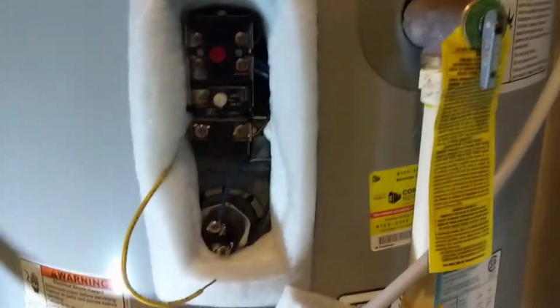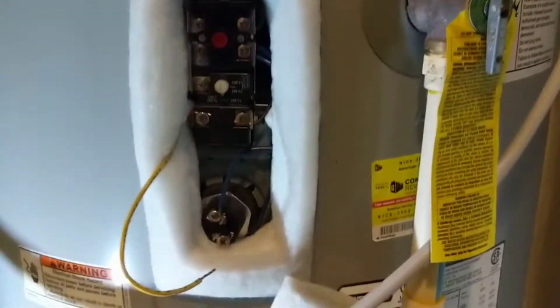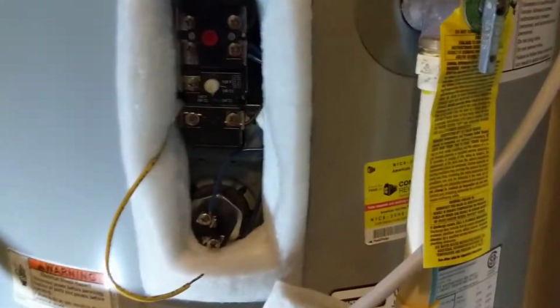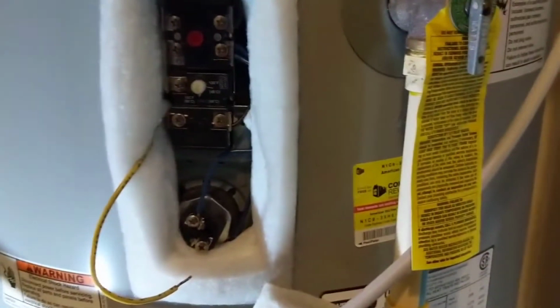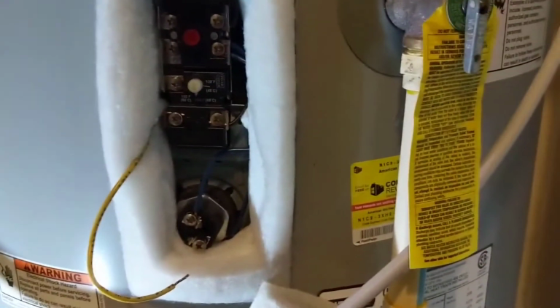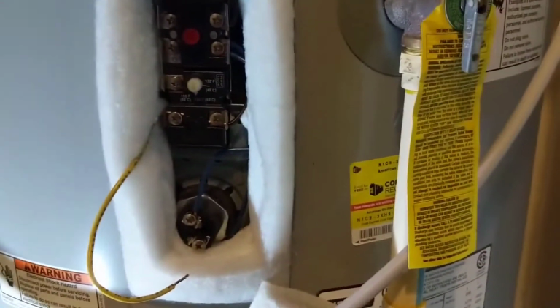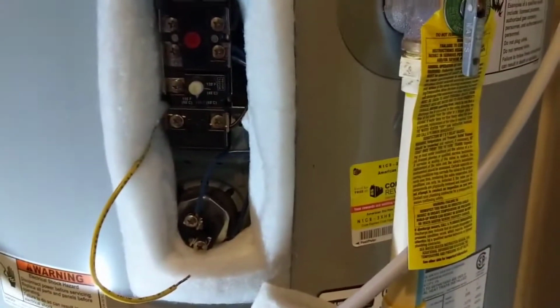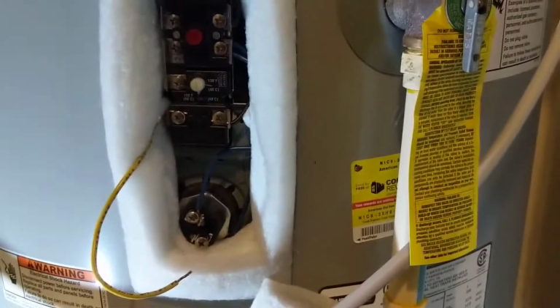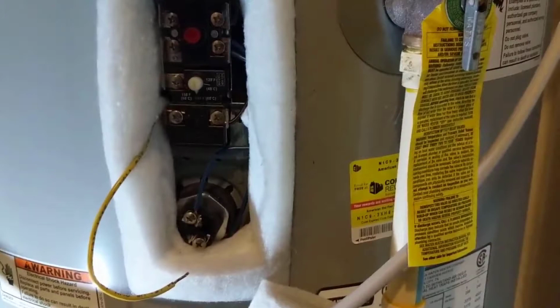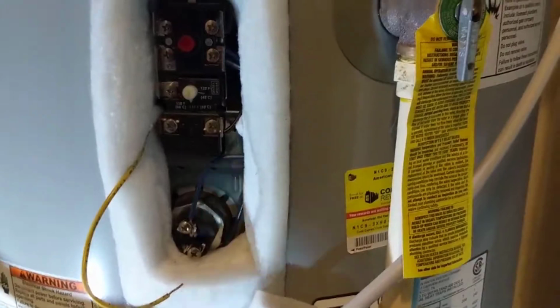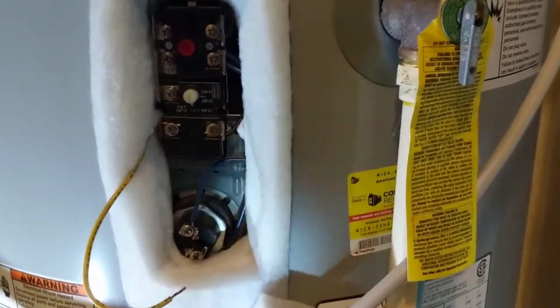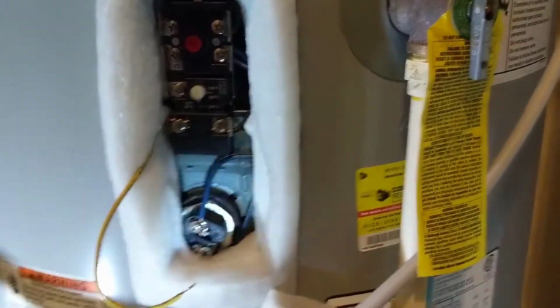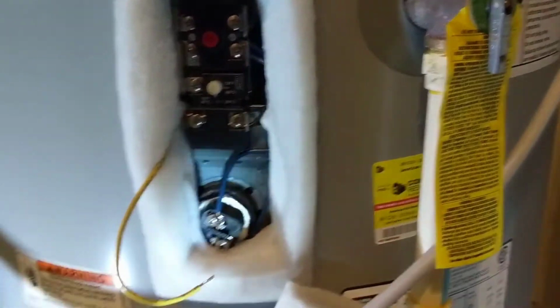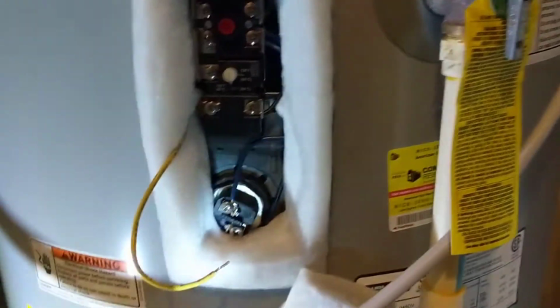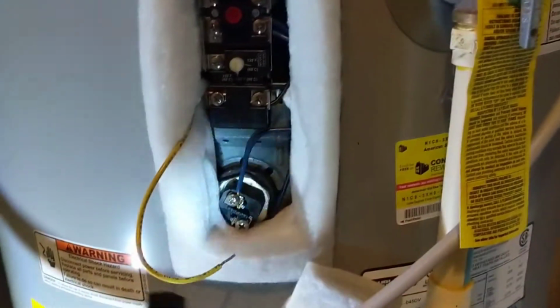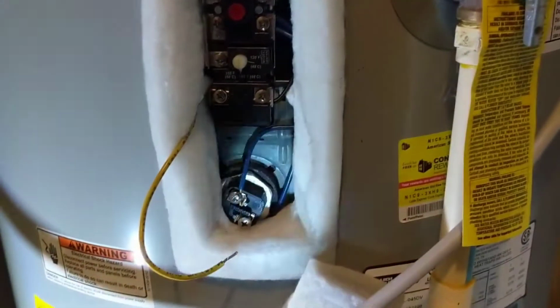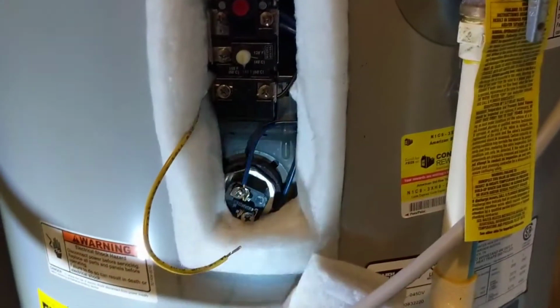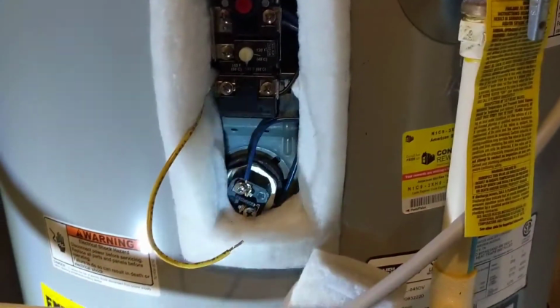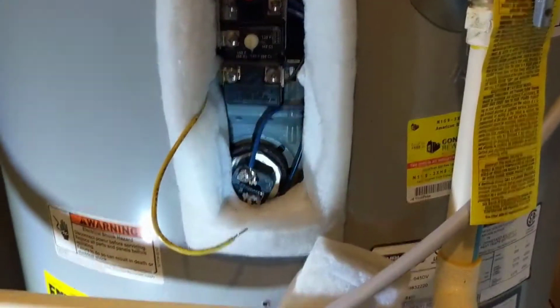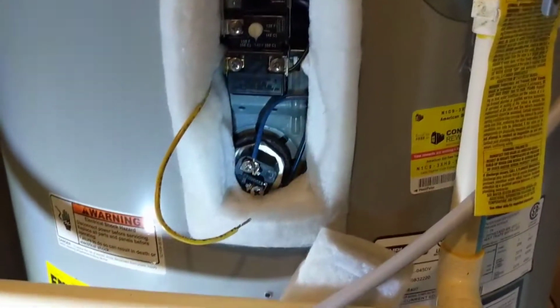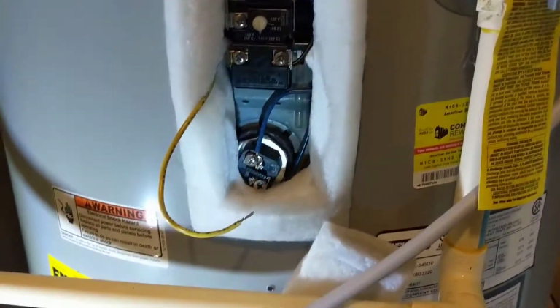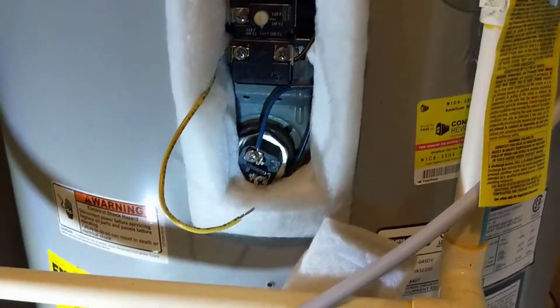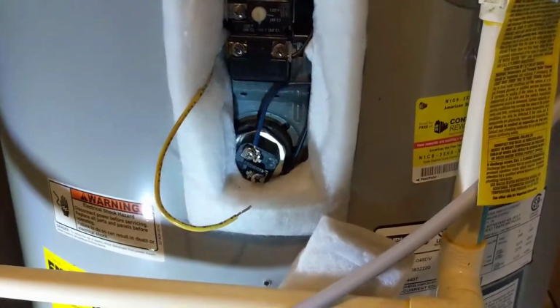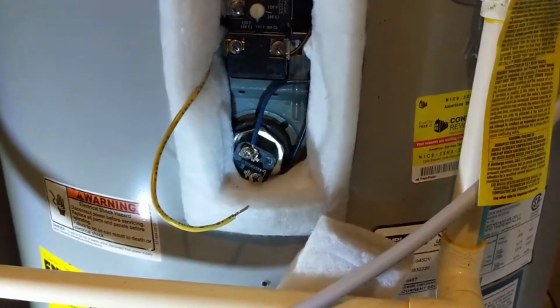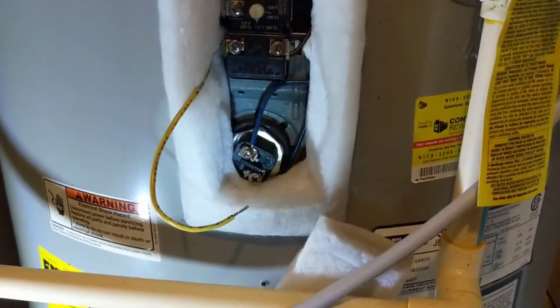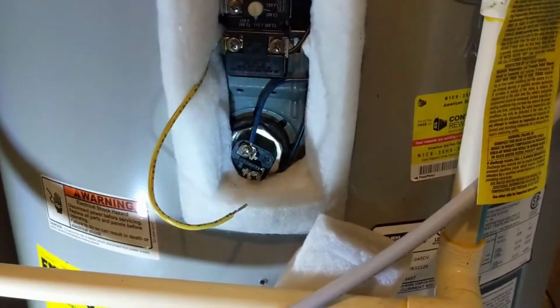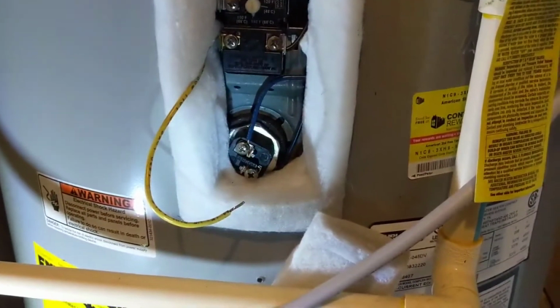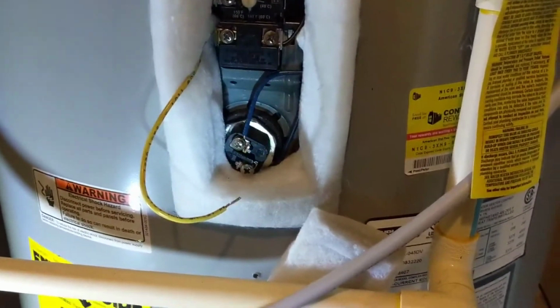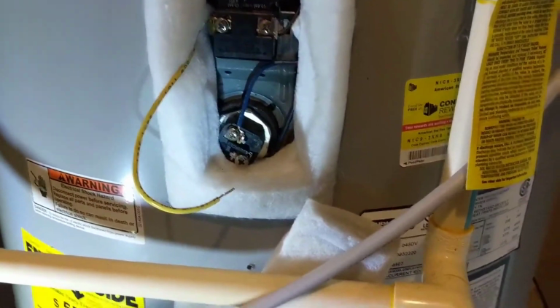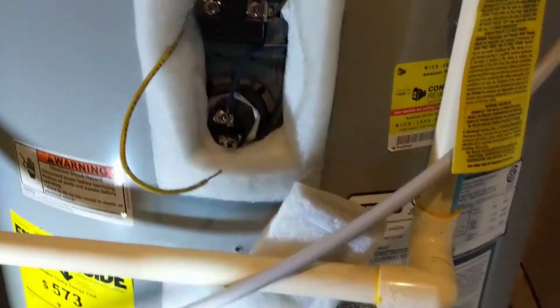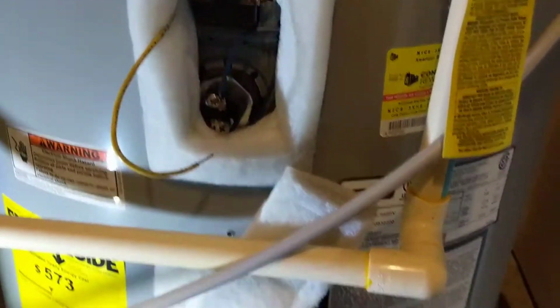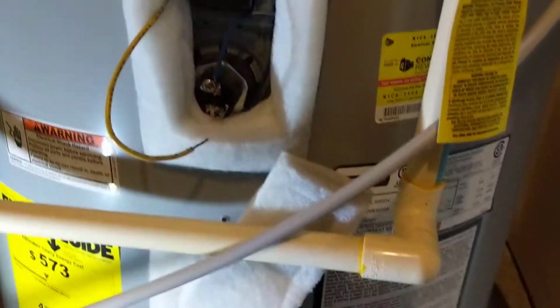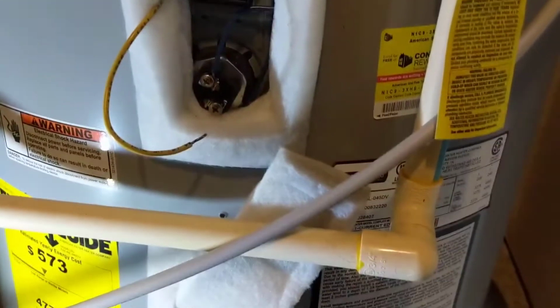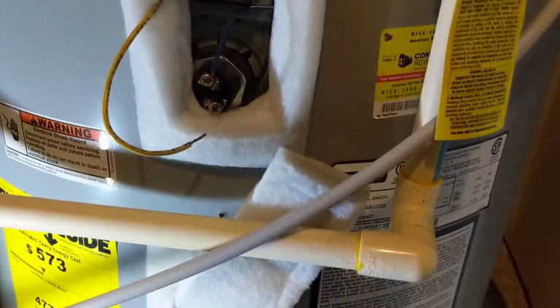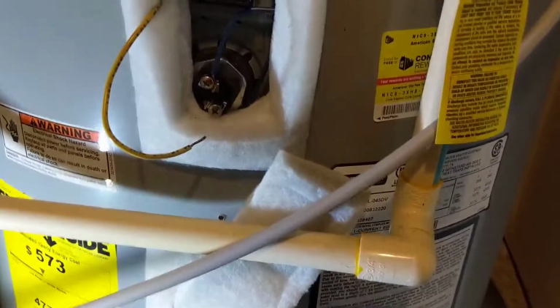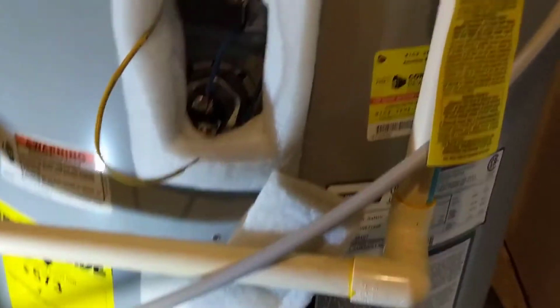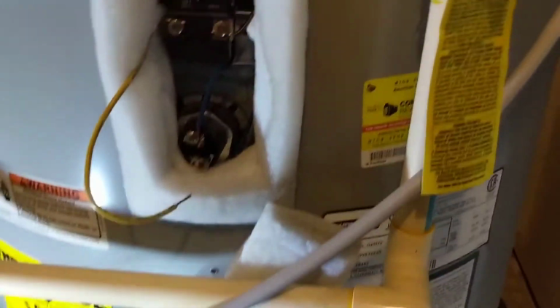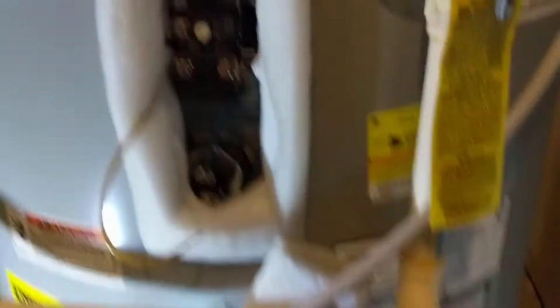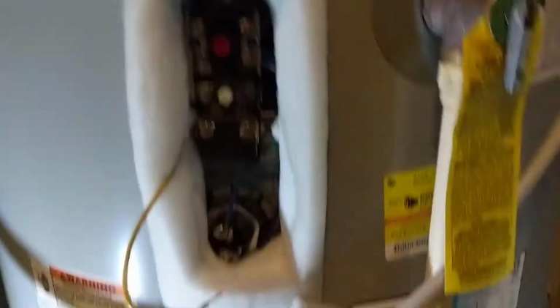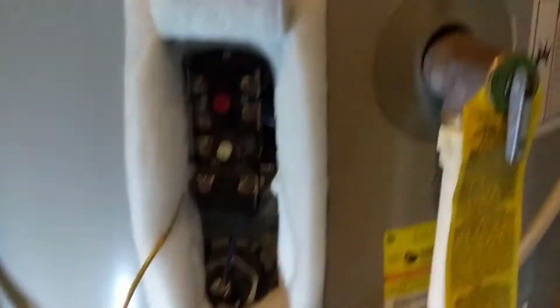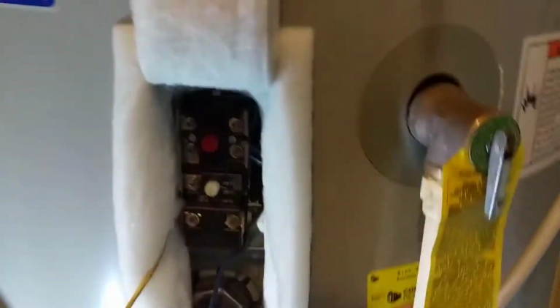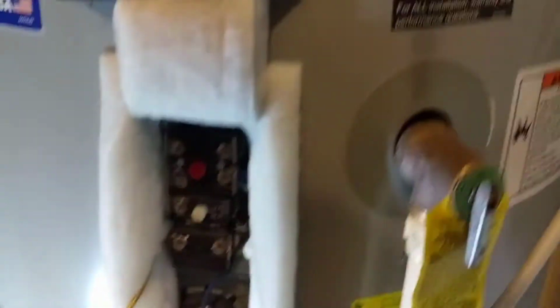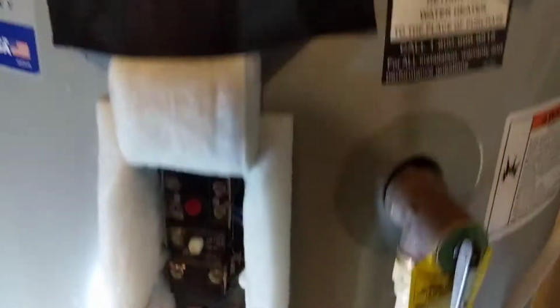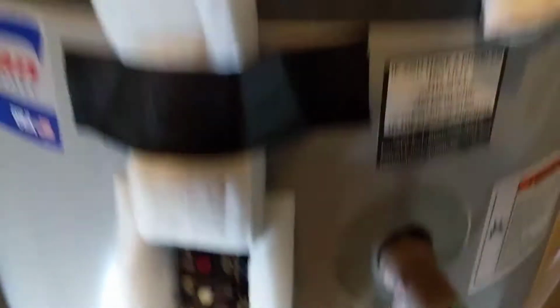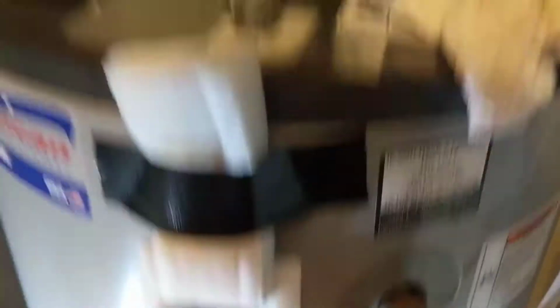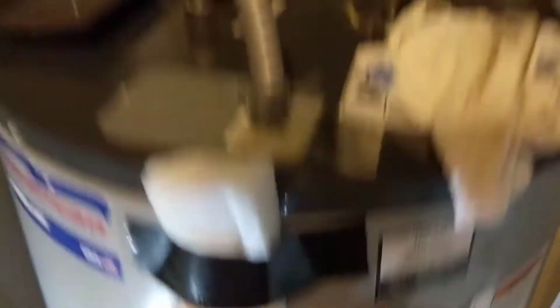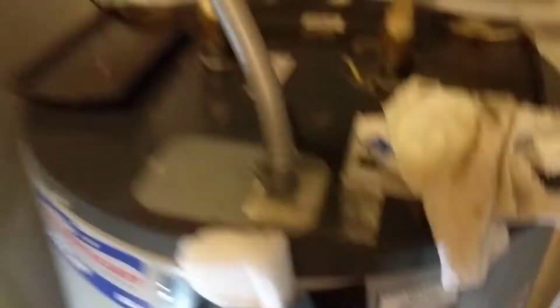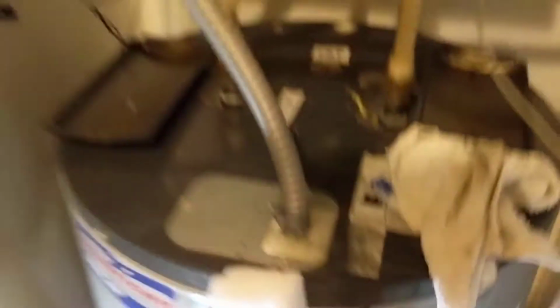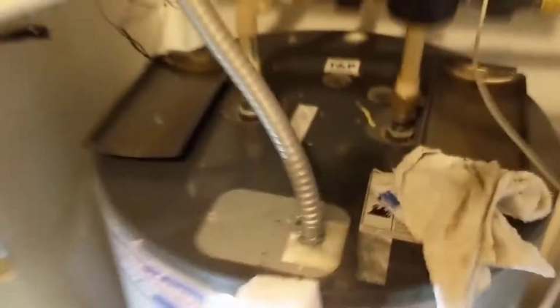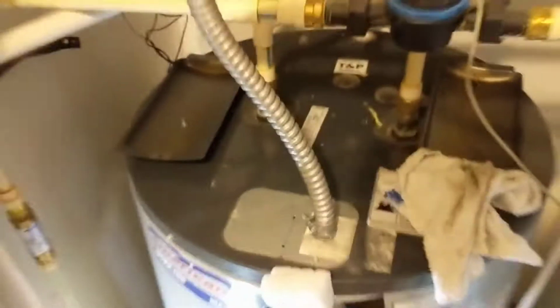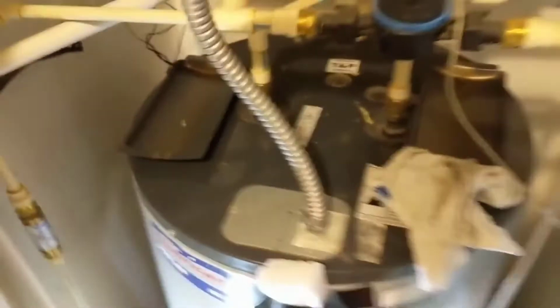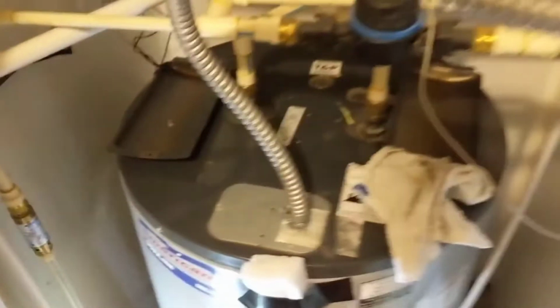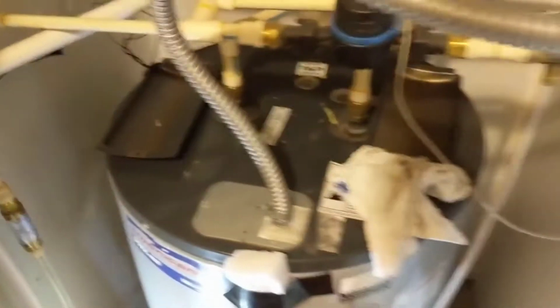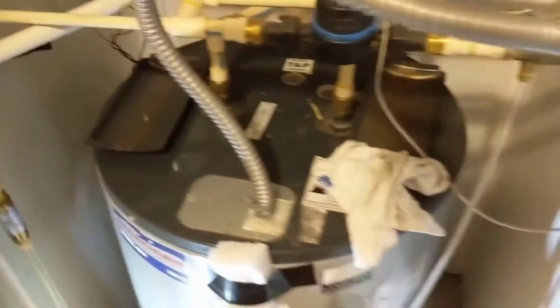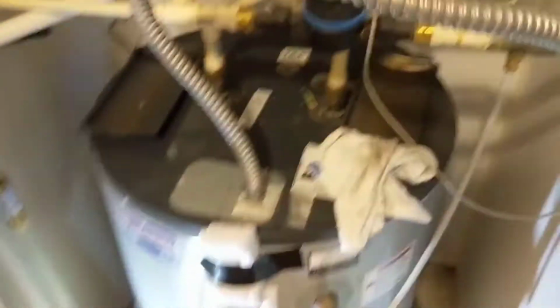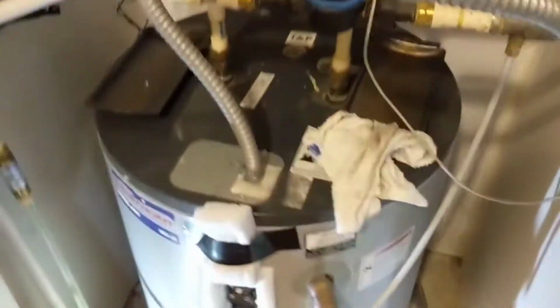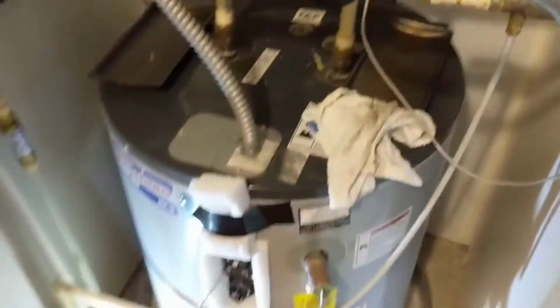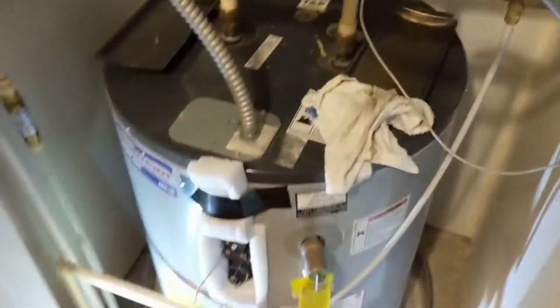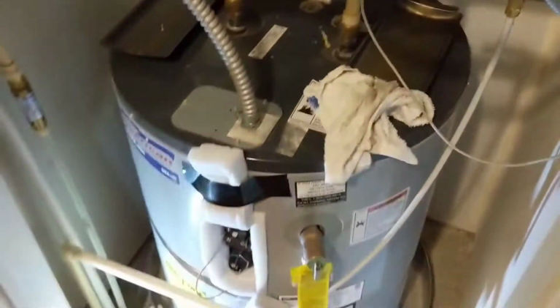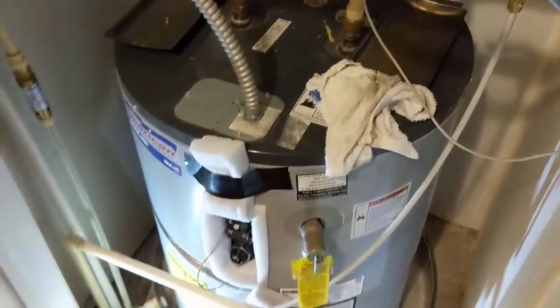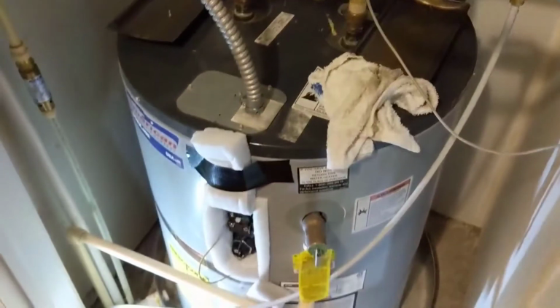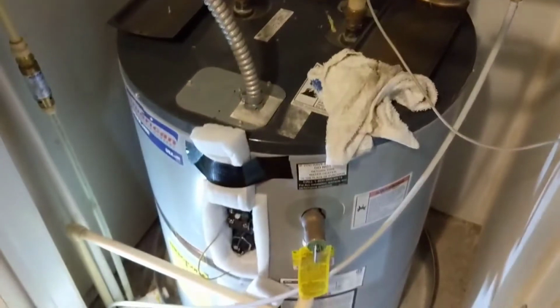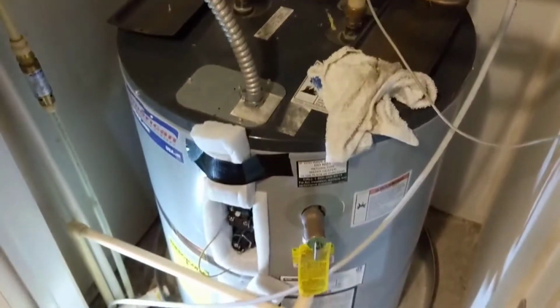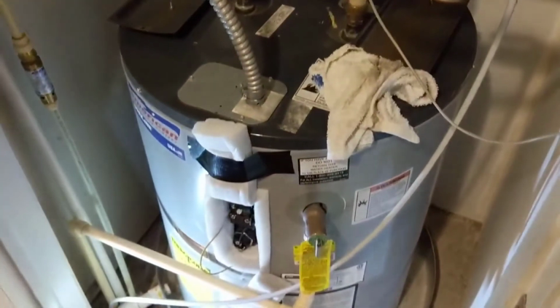We'll hook this back up and then go check out the breaker. Maybe we have a bad breaker.